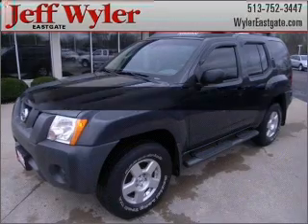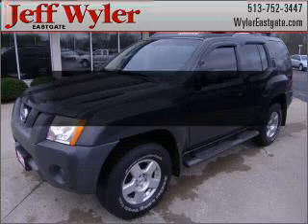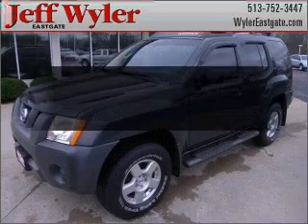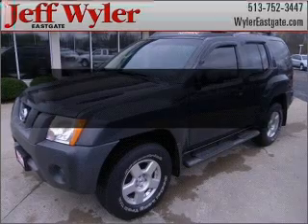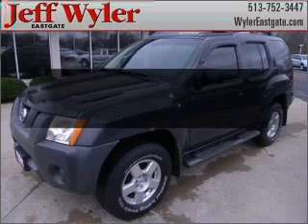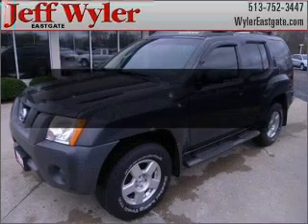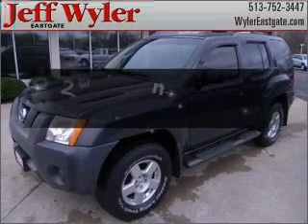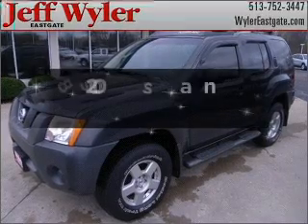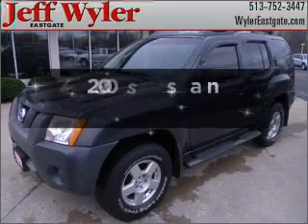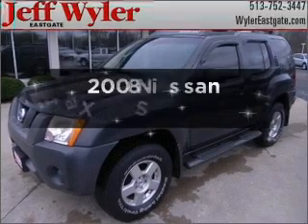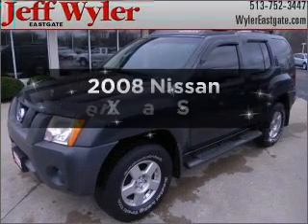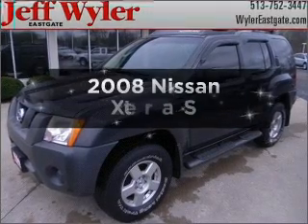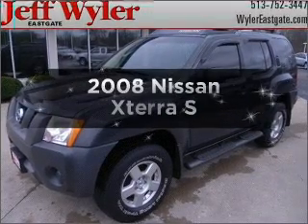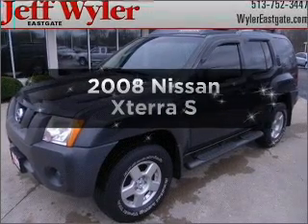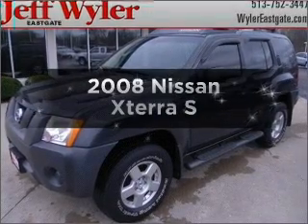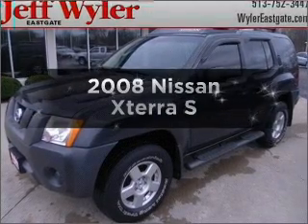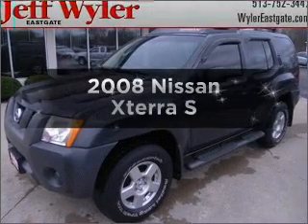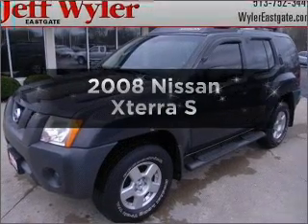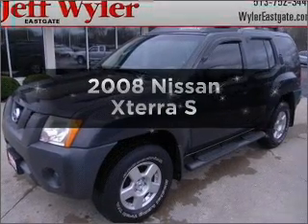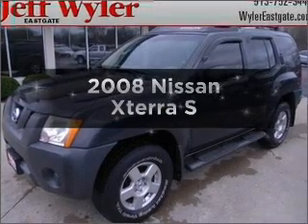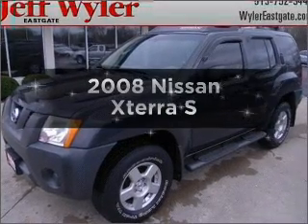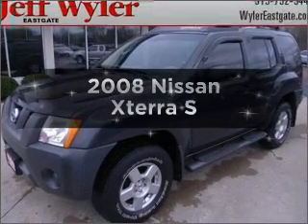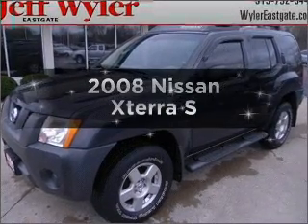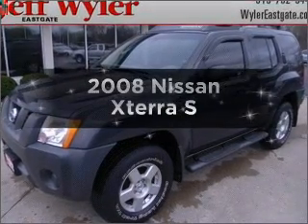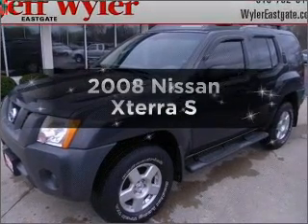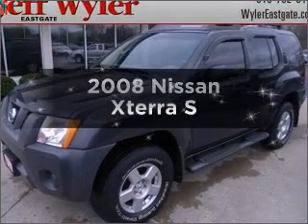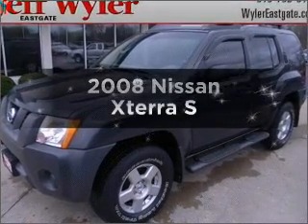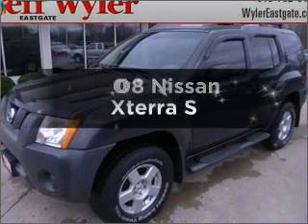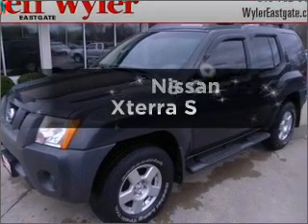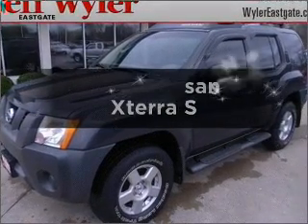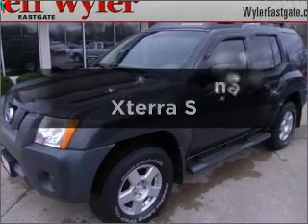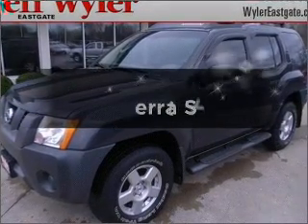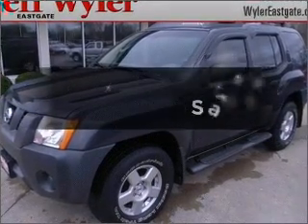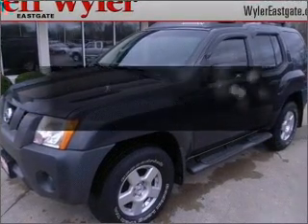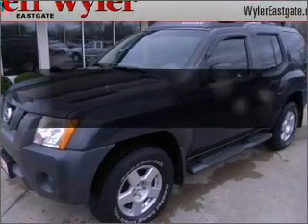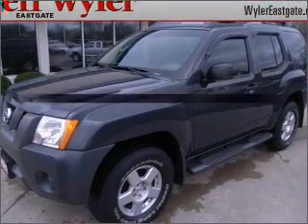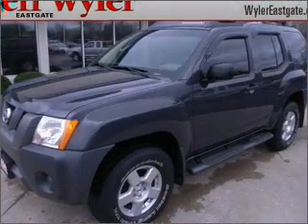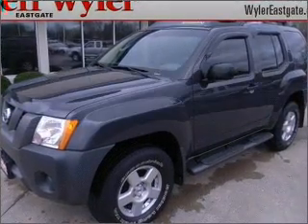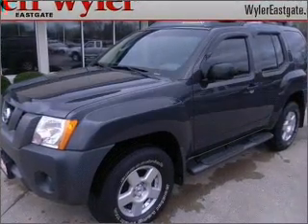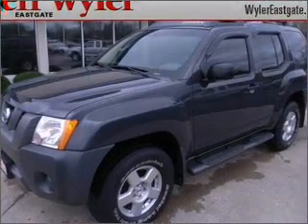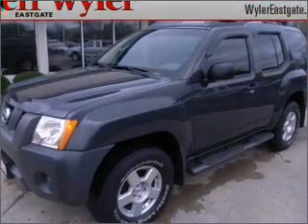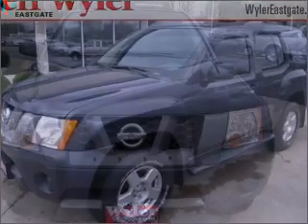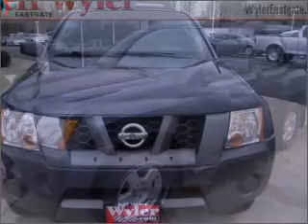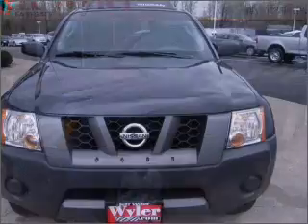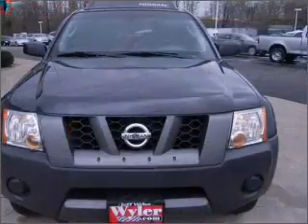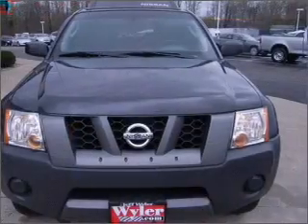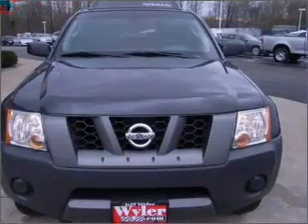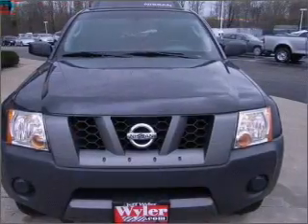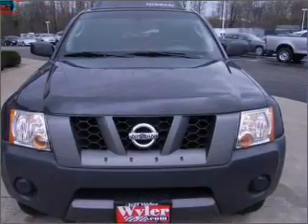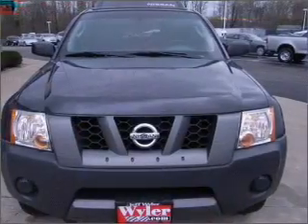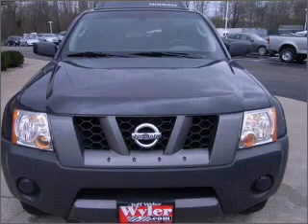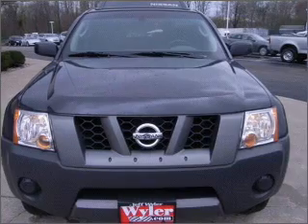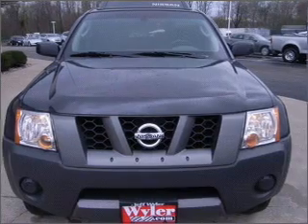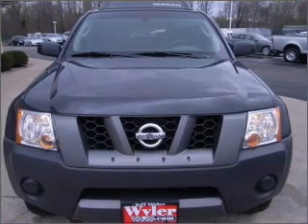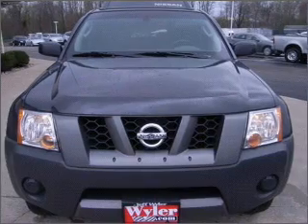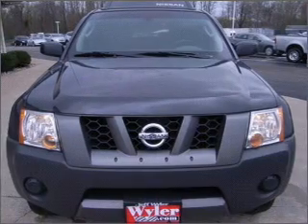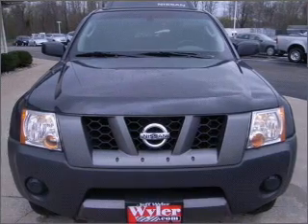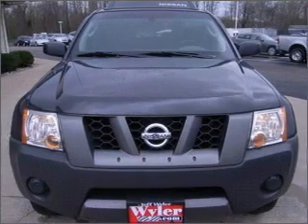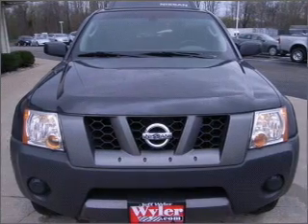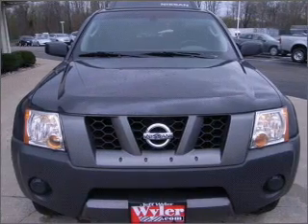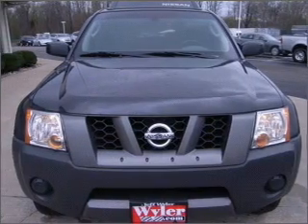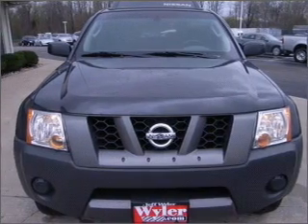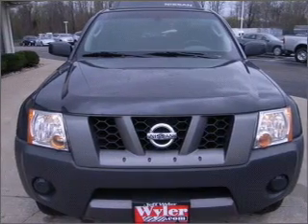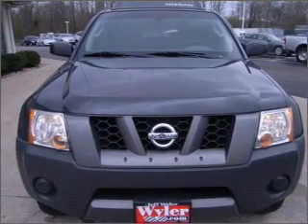Check out this 2008 Nissan Xterra. If you're looking for a first-rate auto, this one could be yours today.